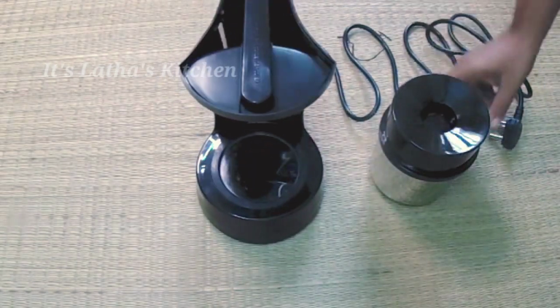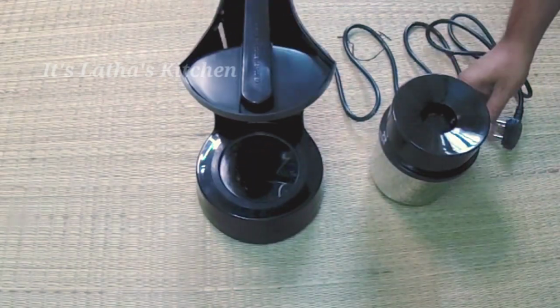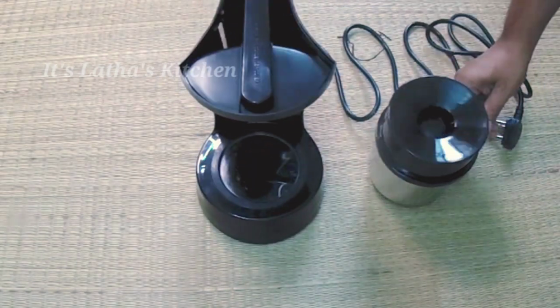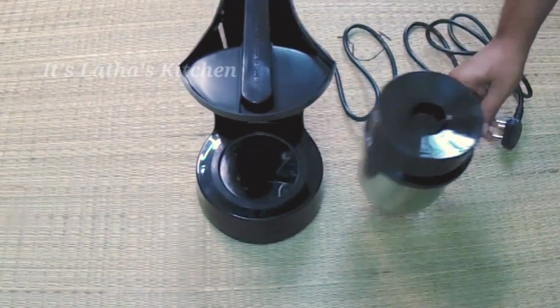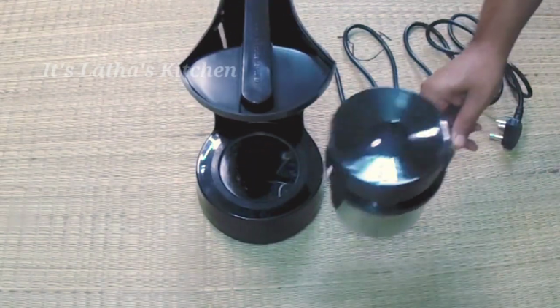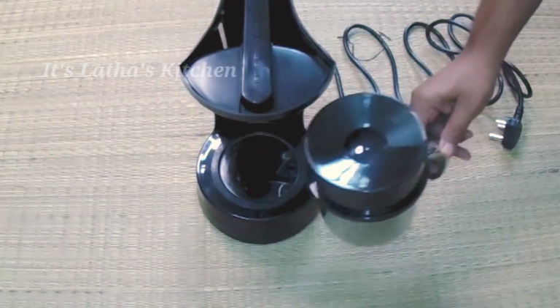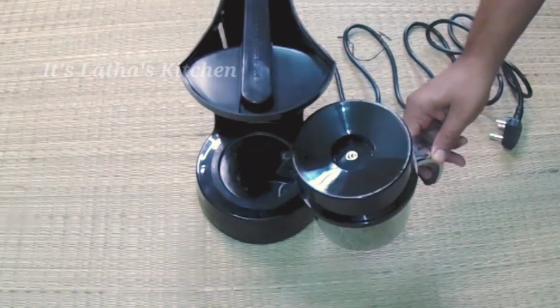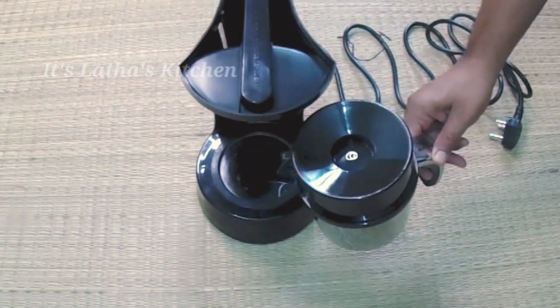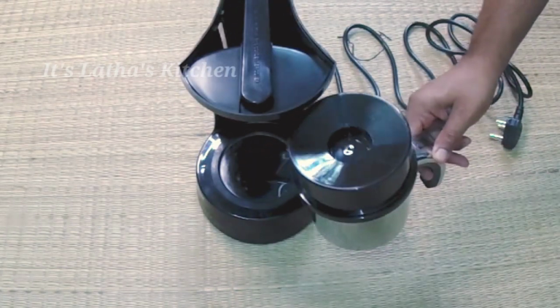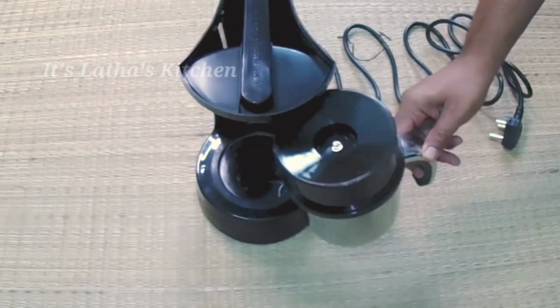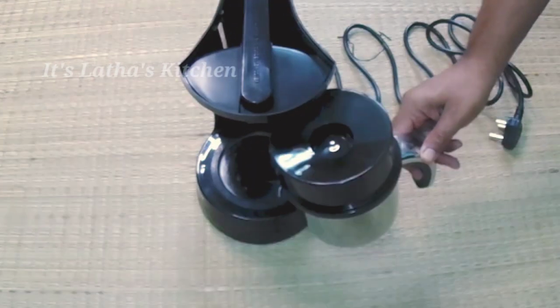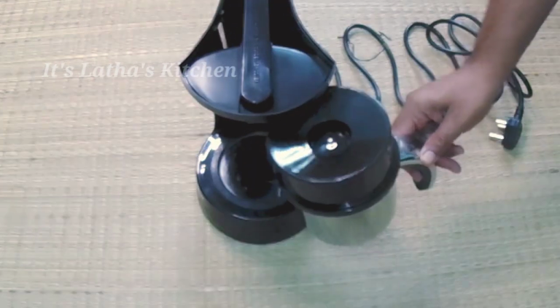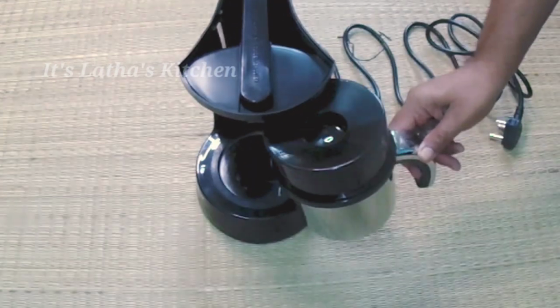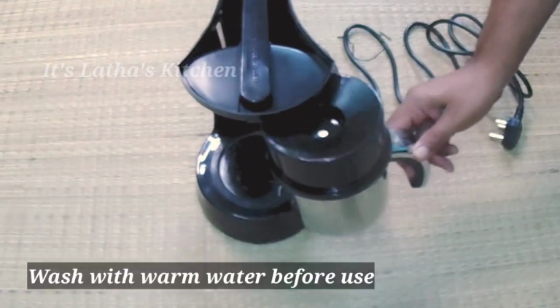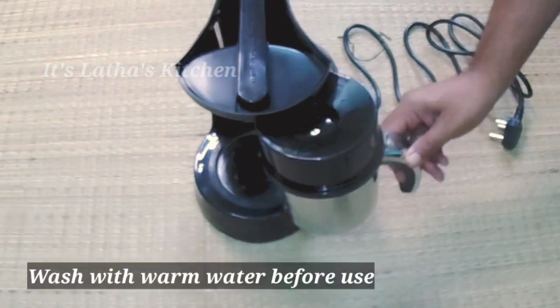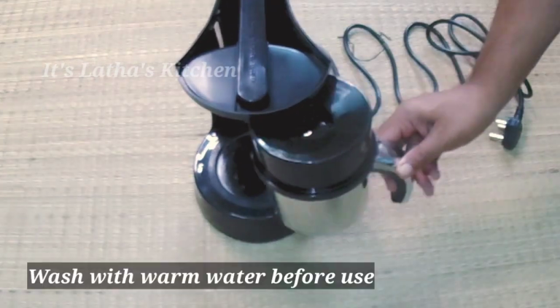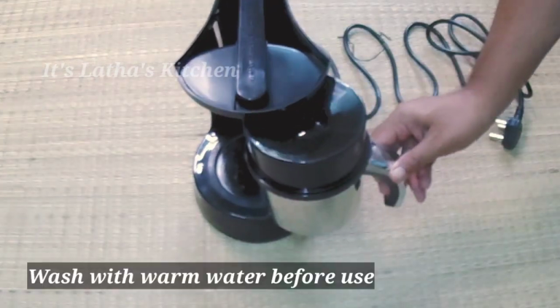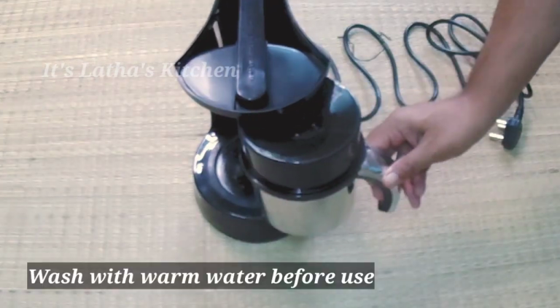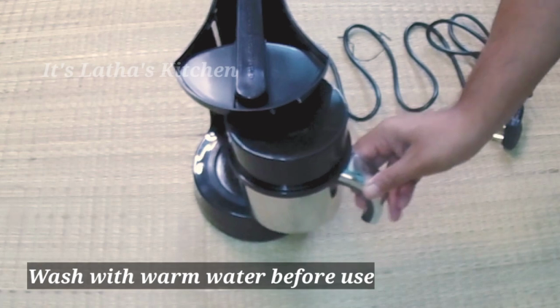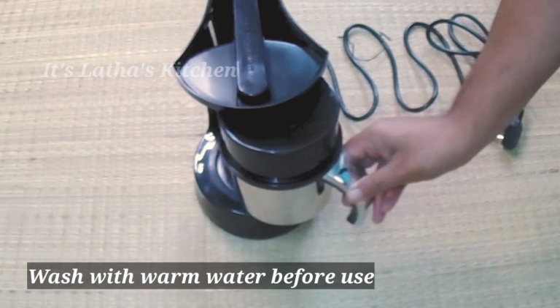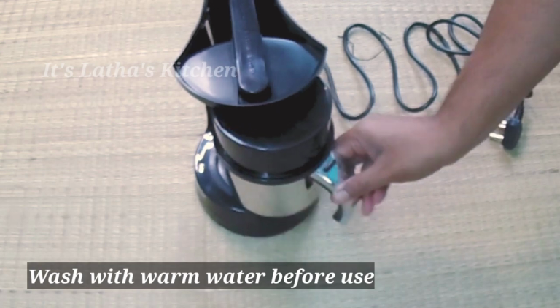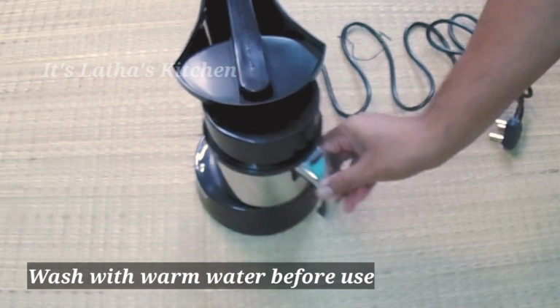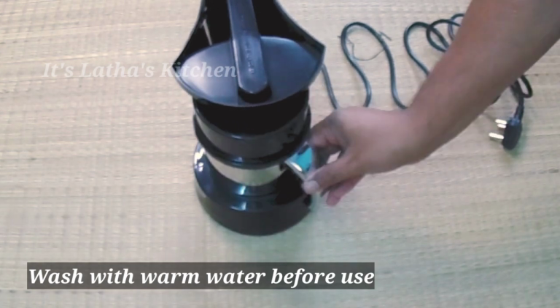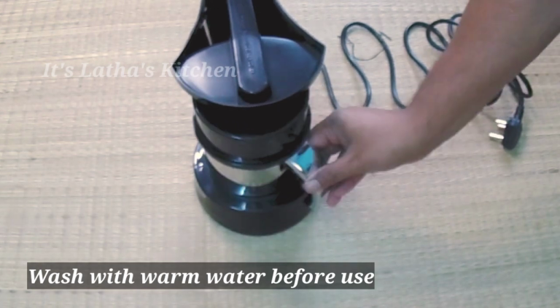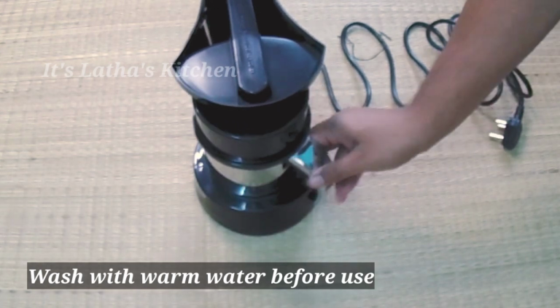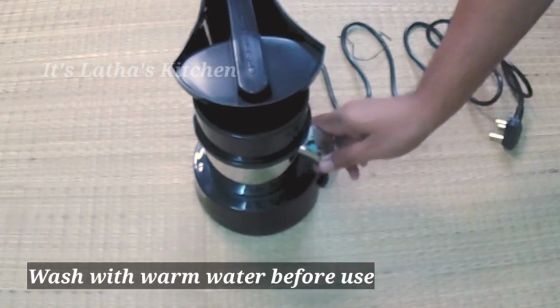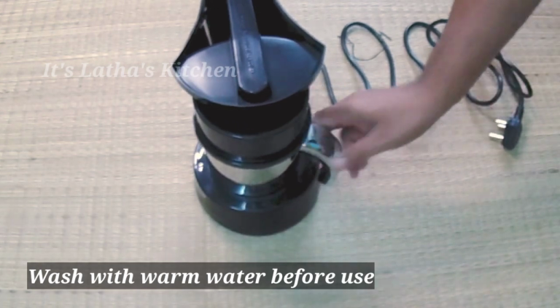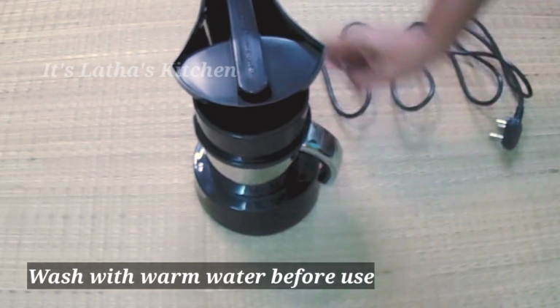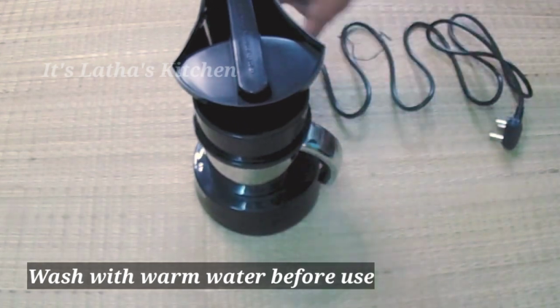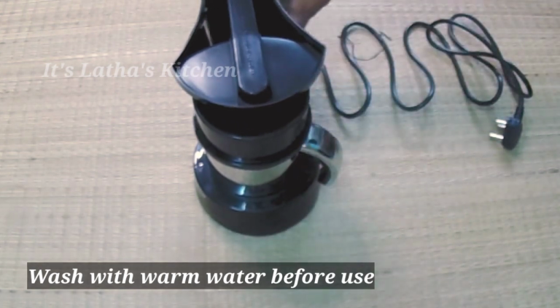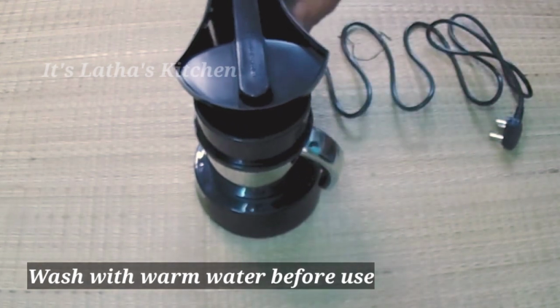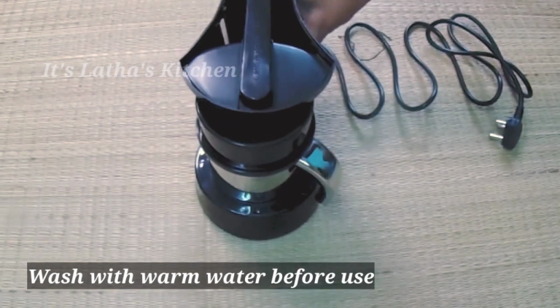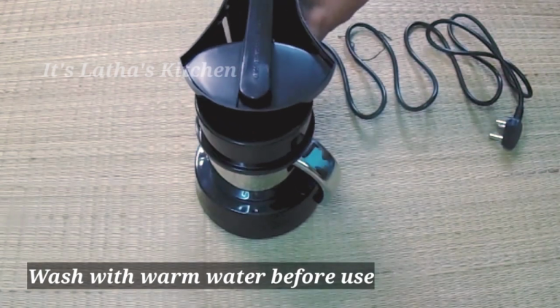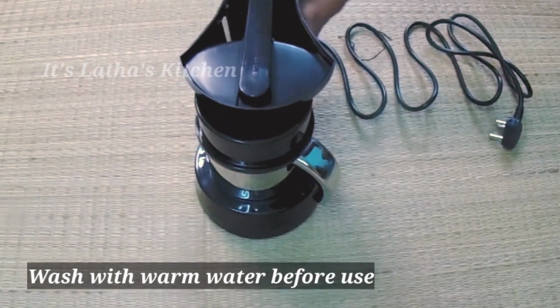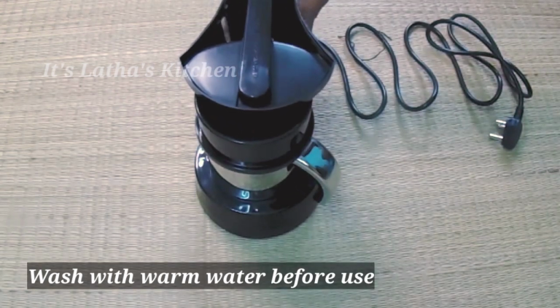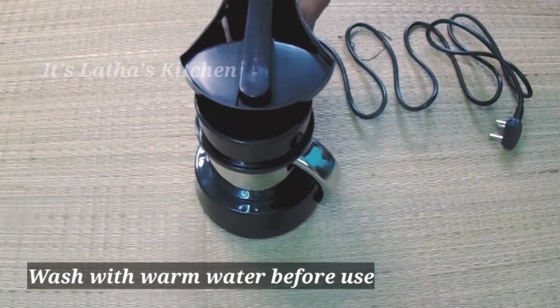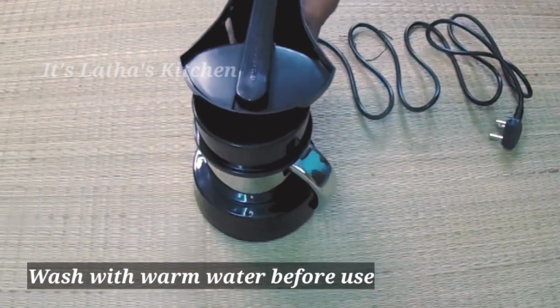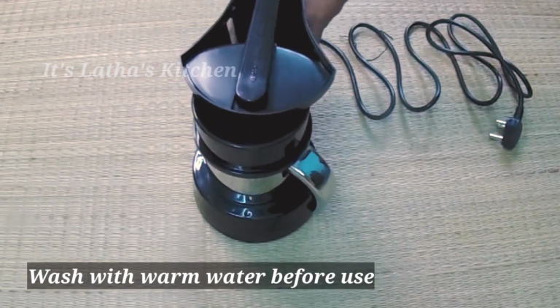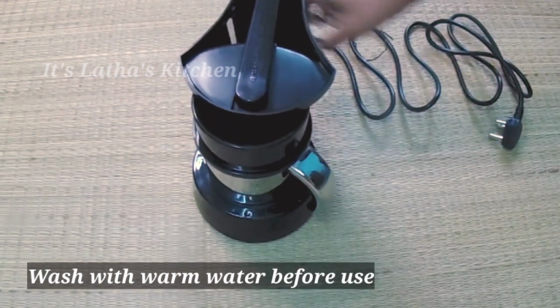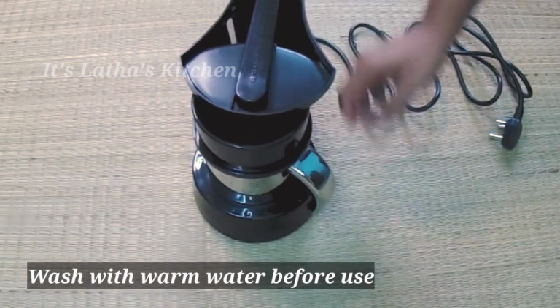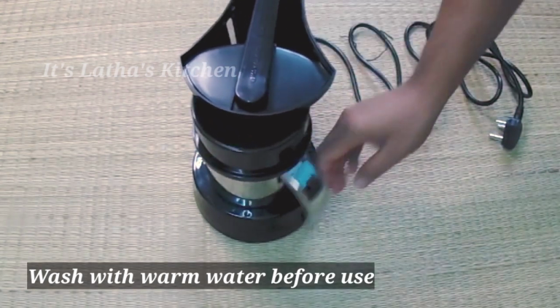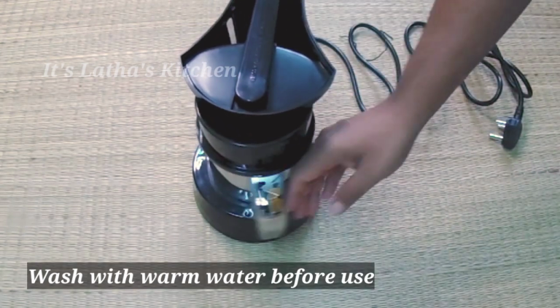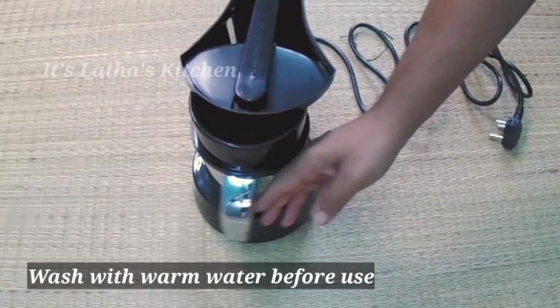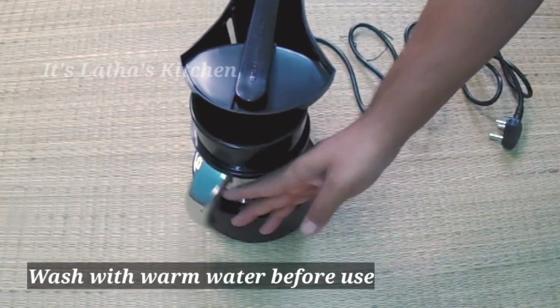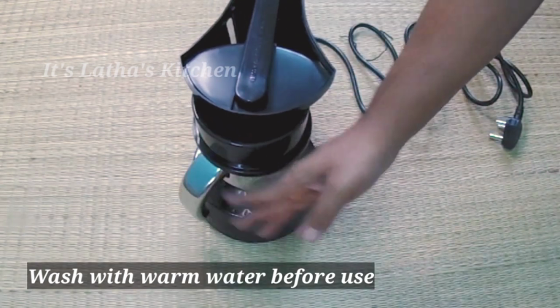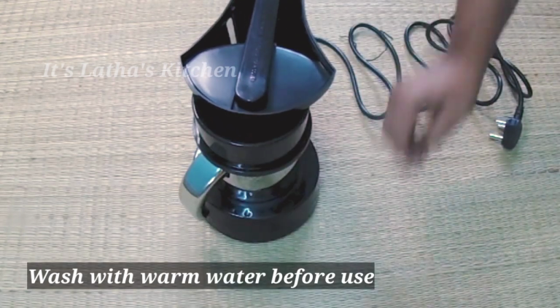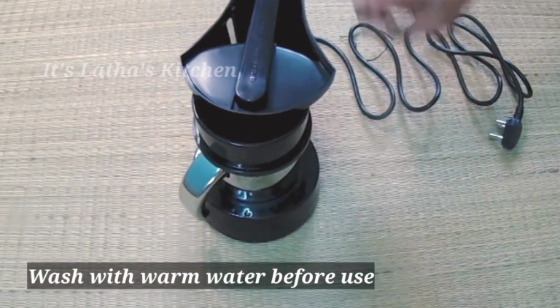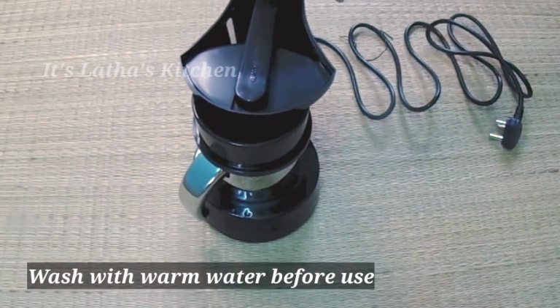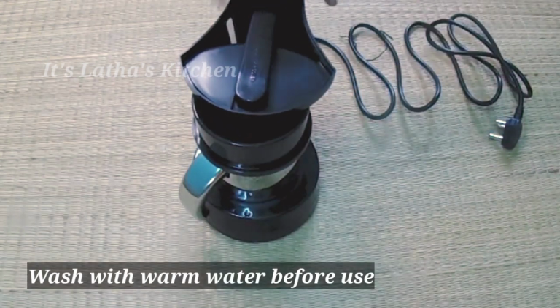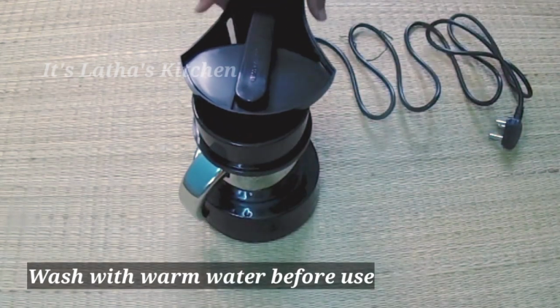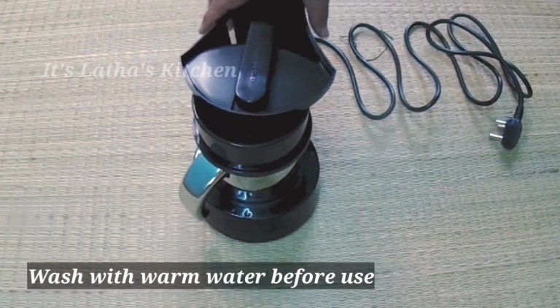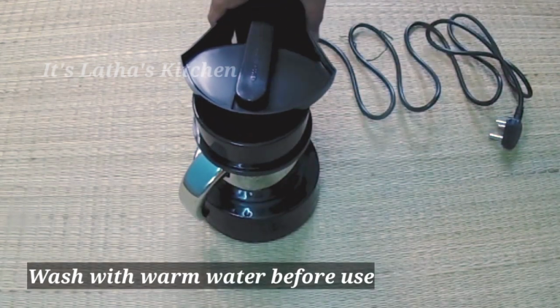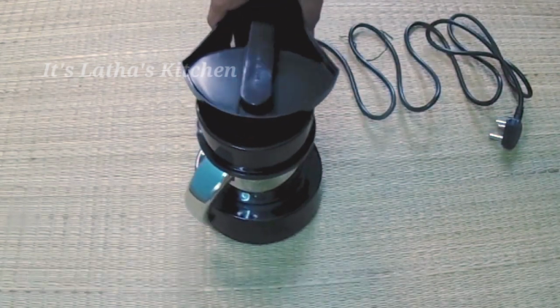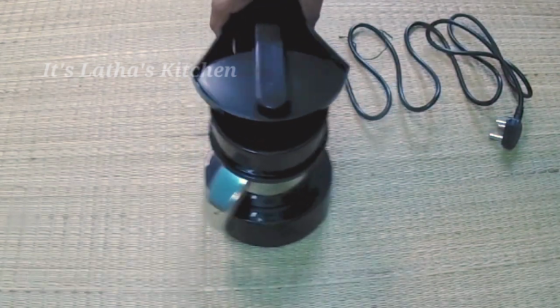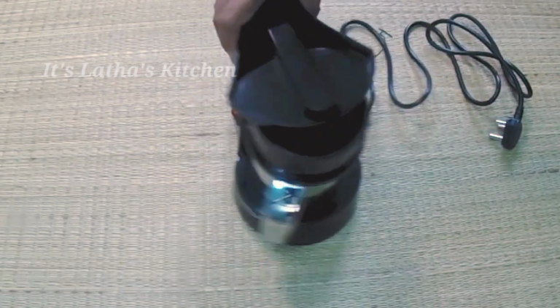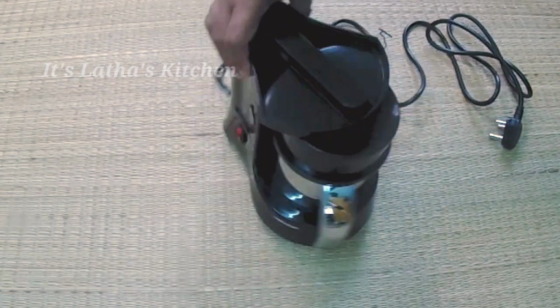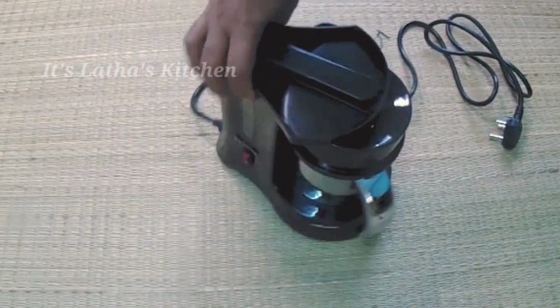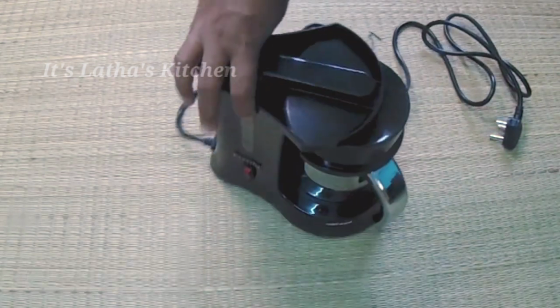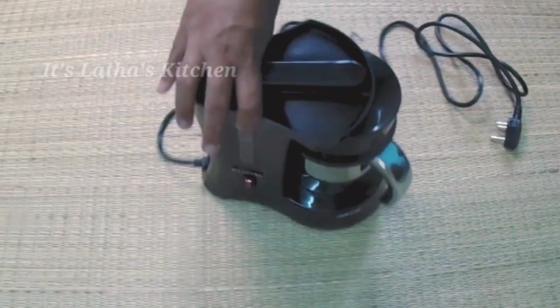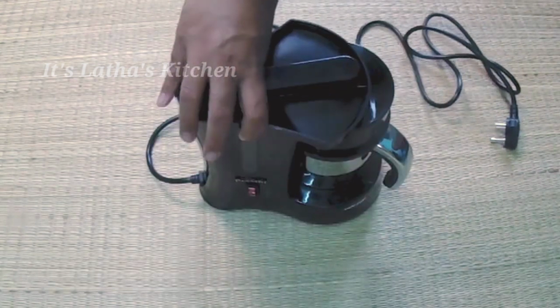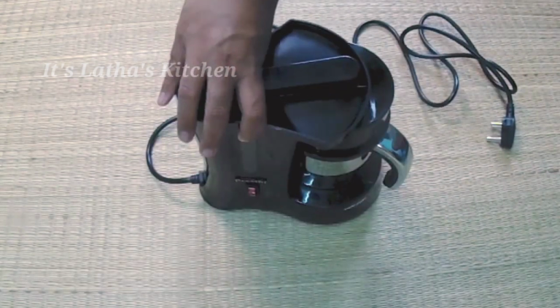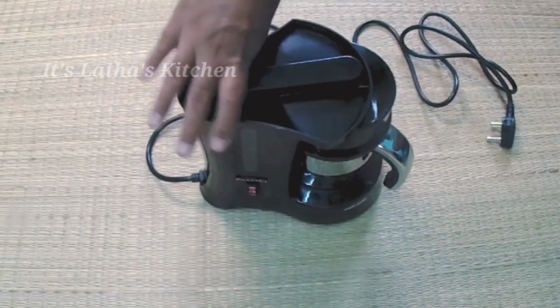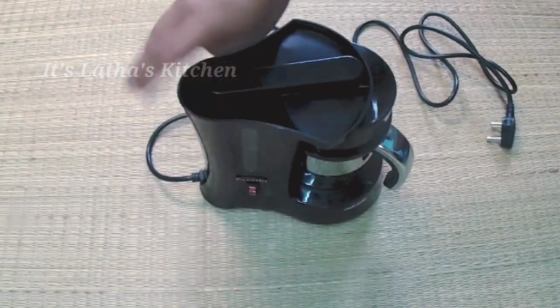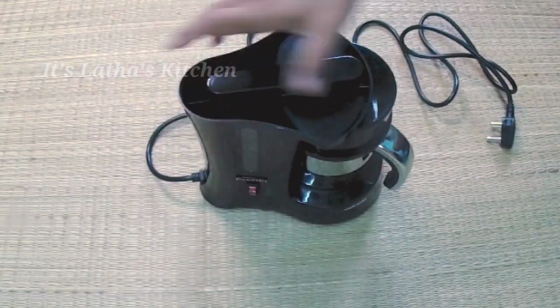Before using the machine, wash the top portion with warm water. The jar and the cups can be washed with soap water.